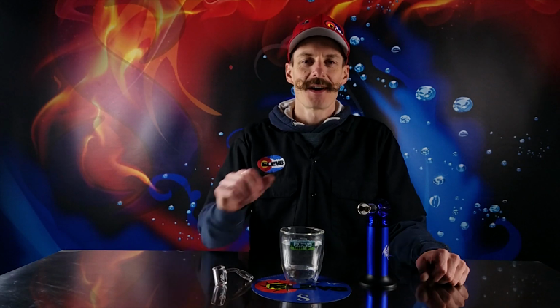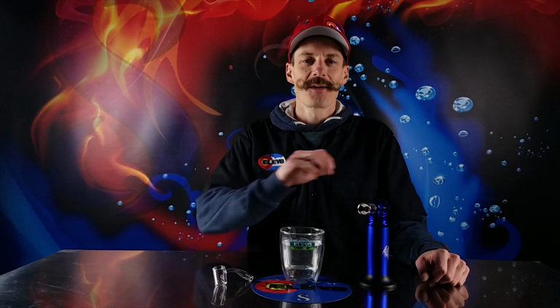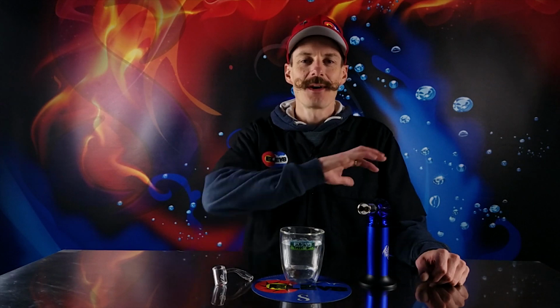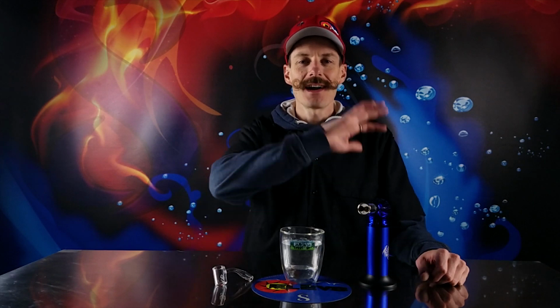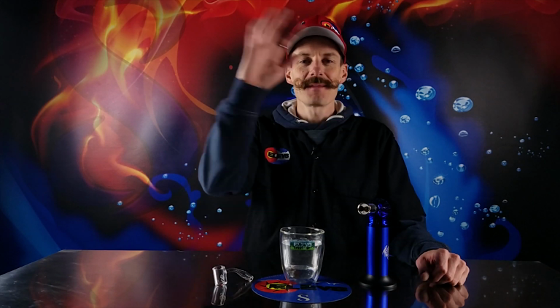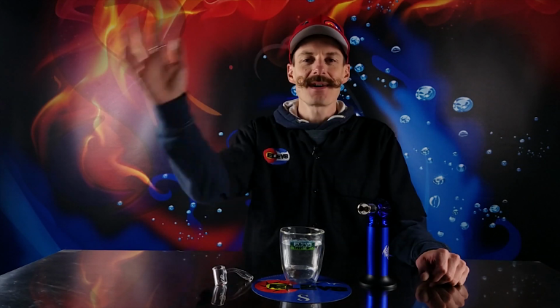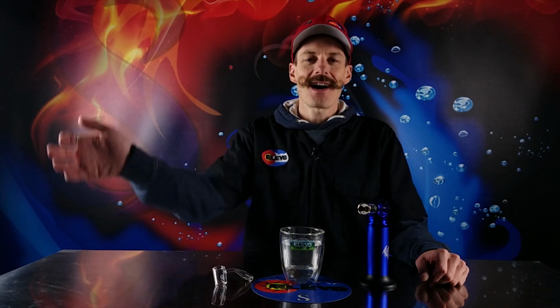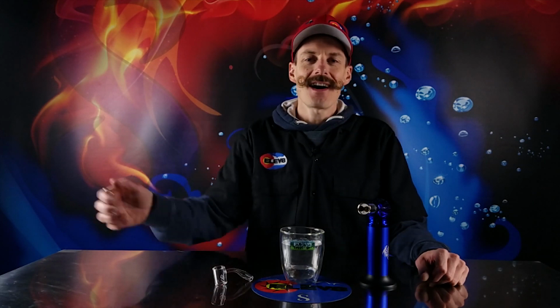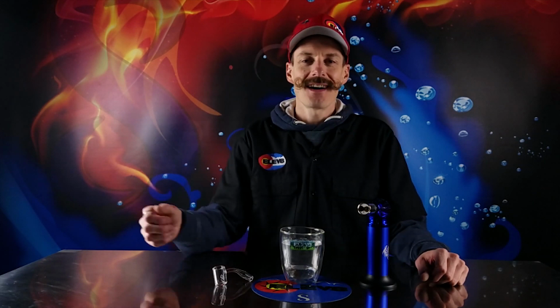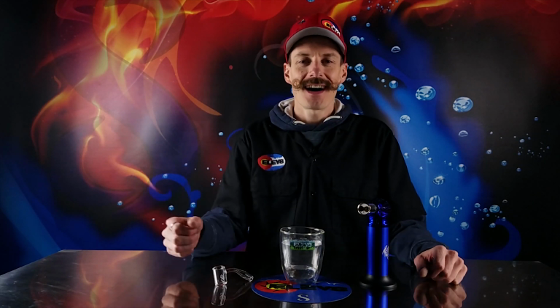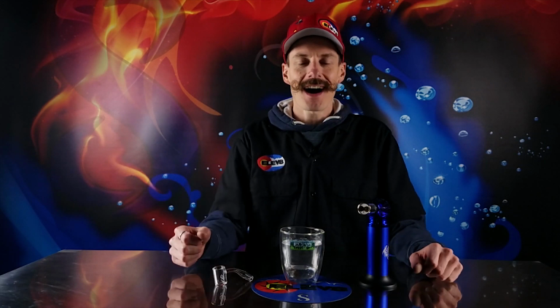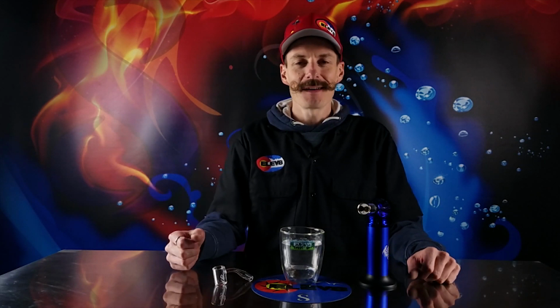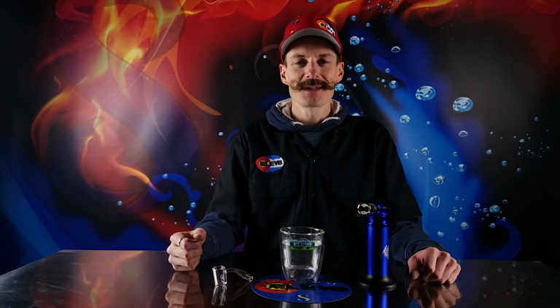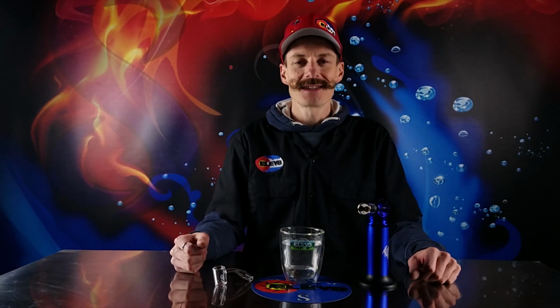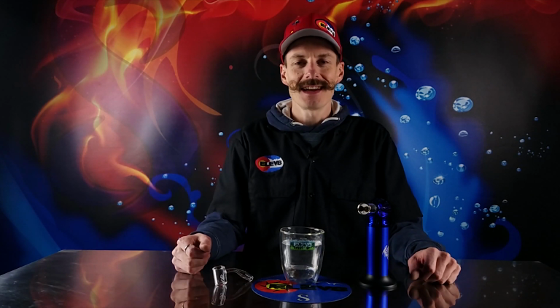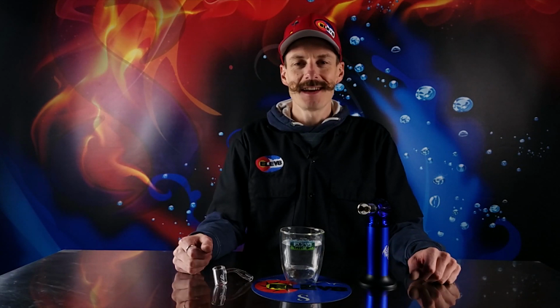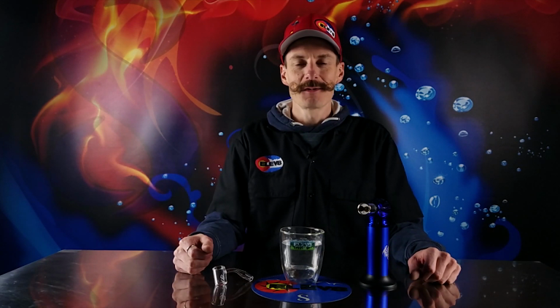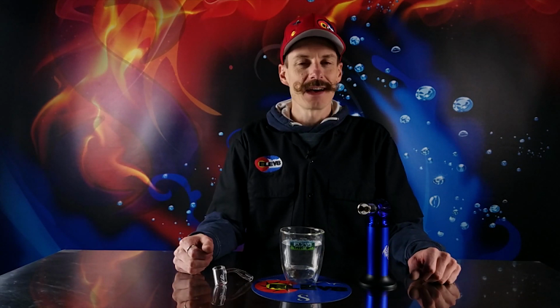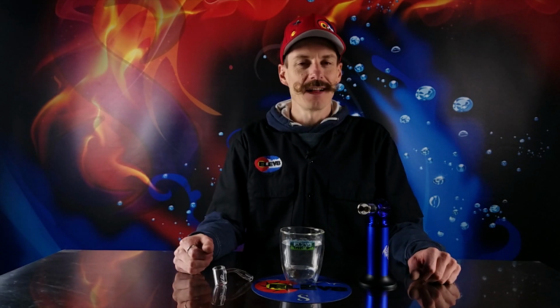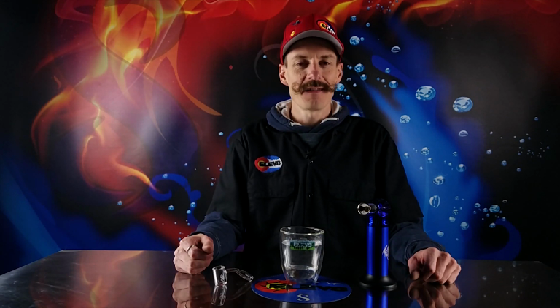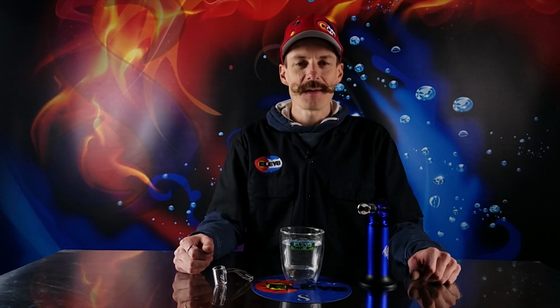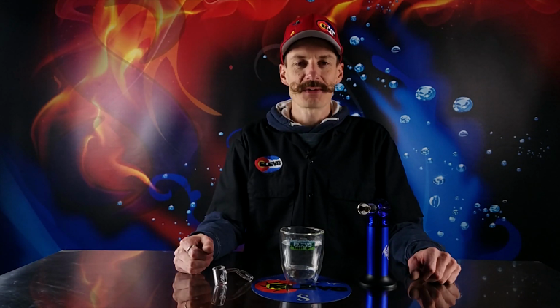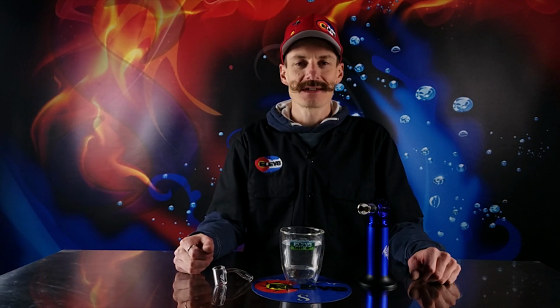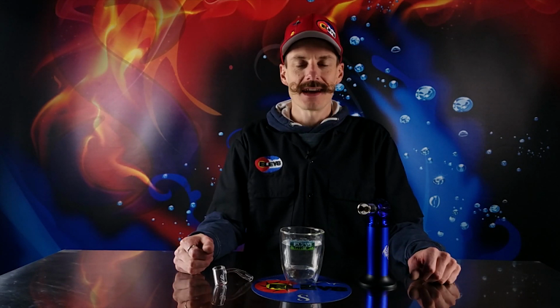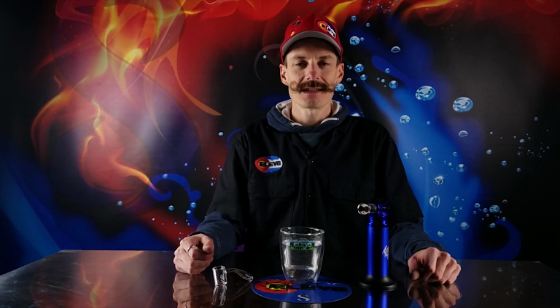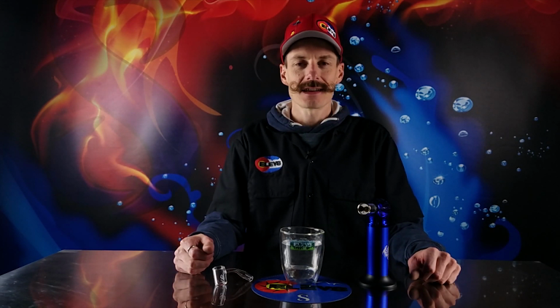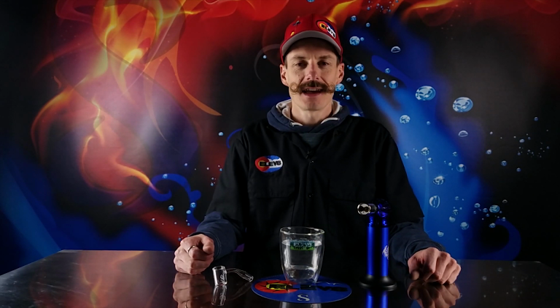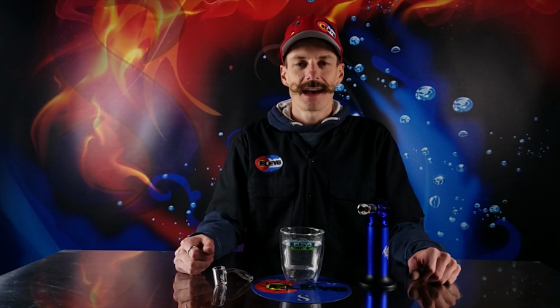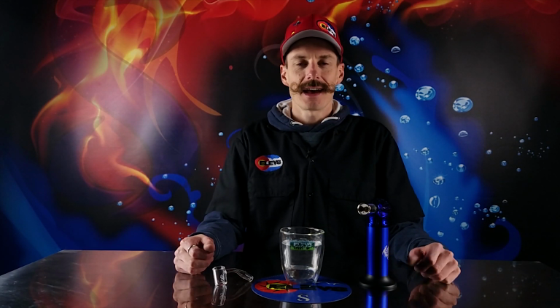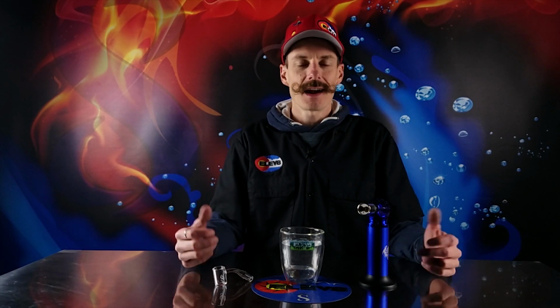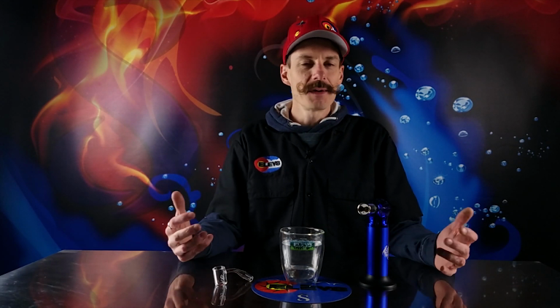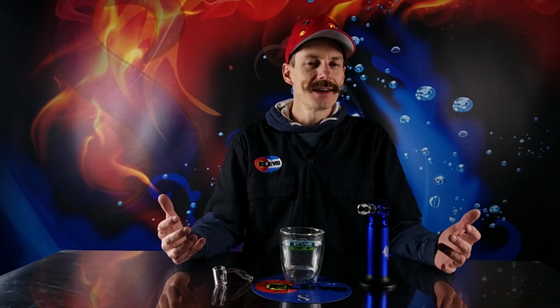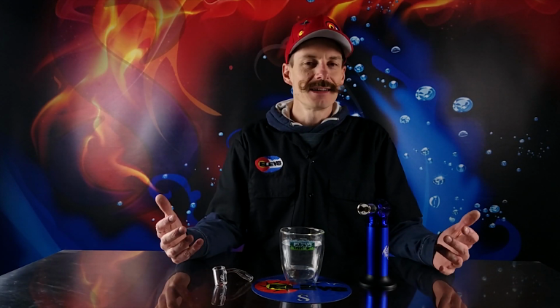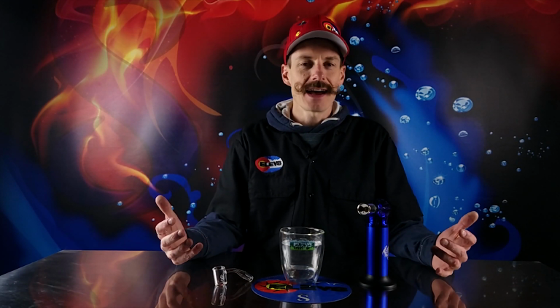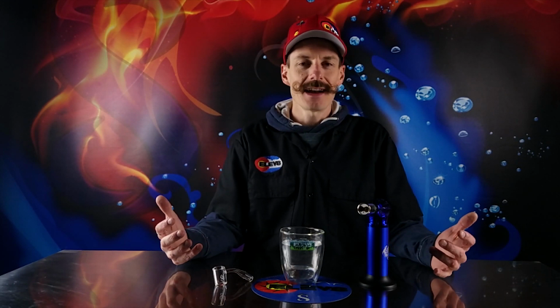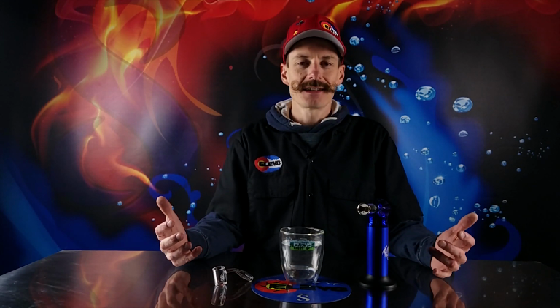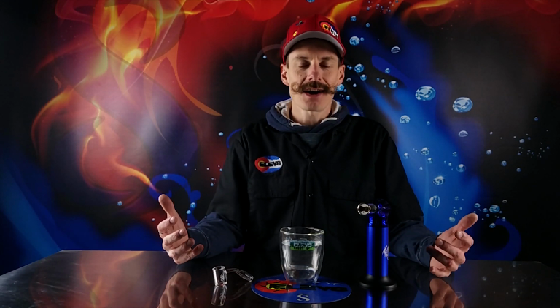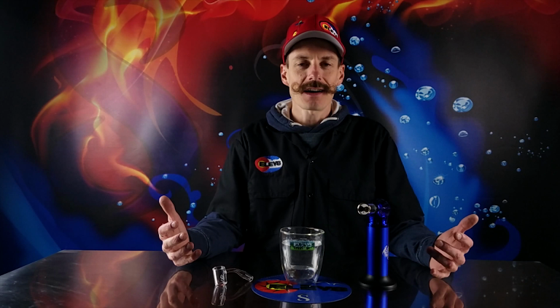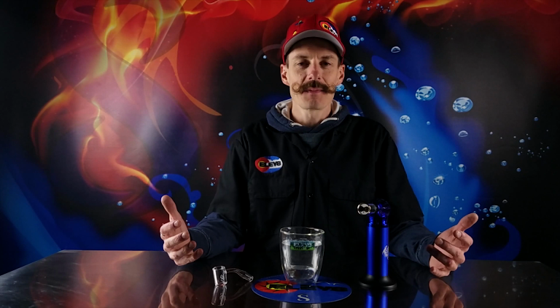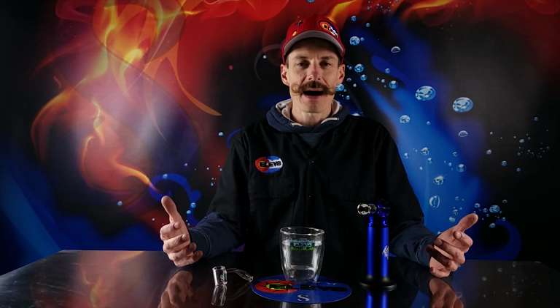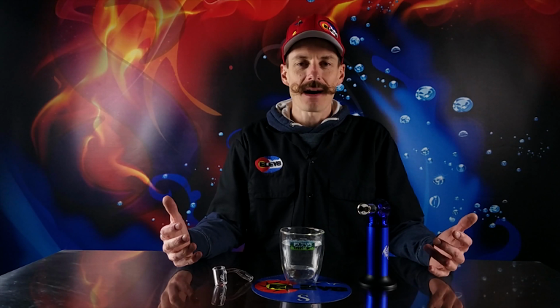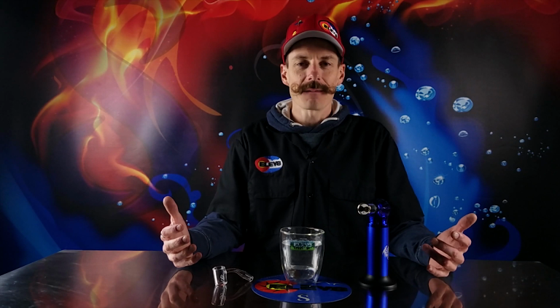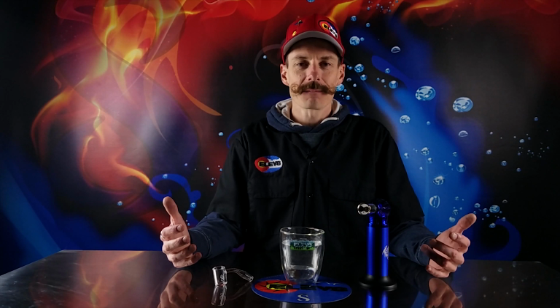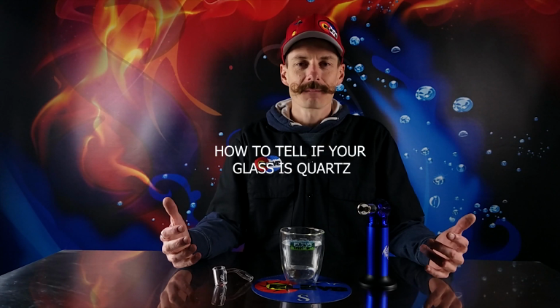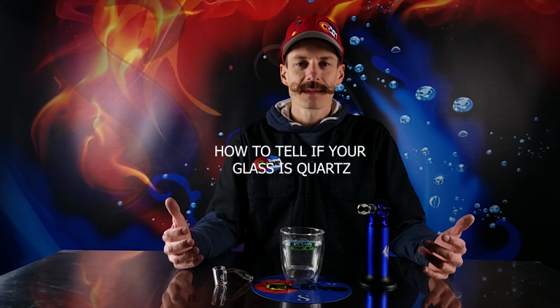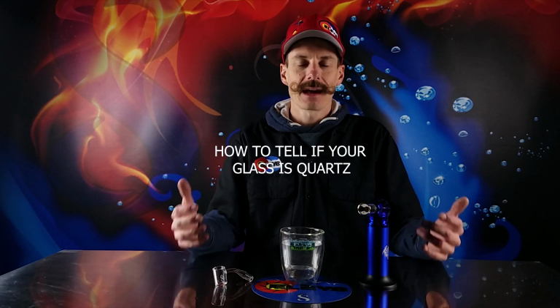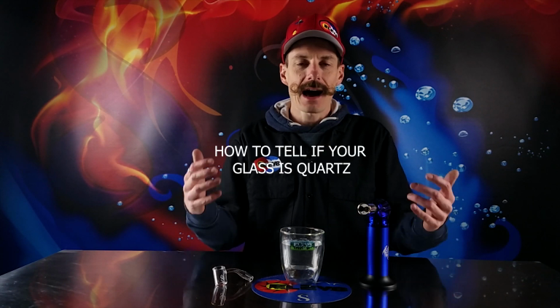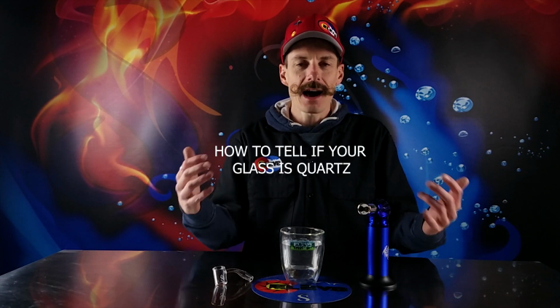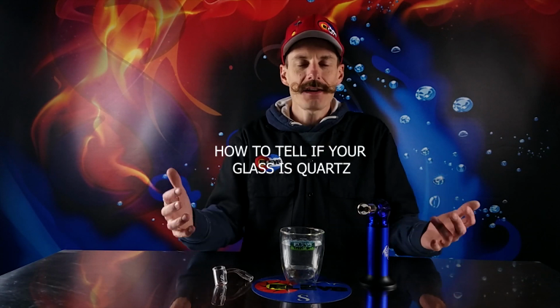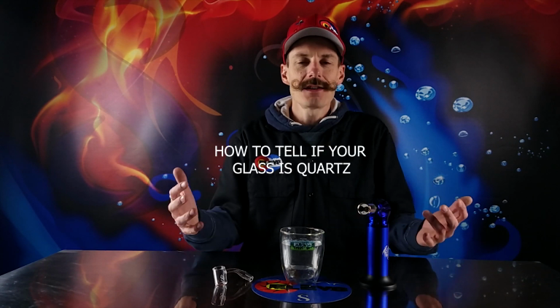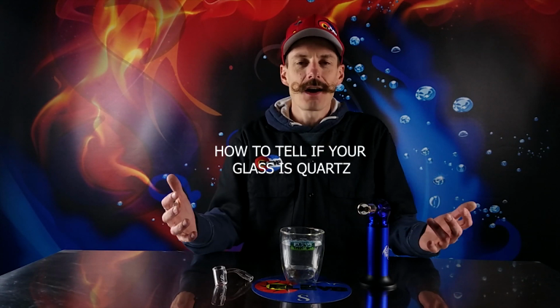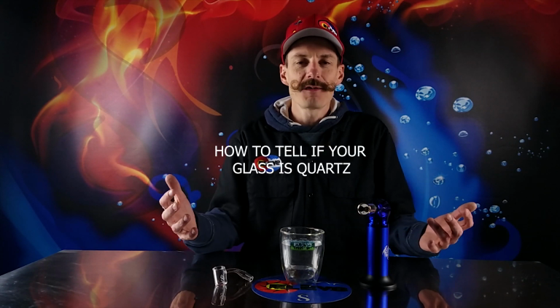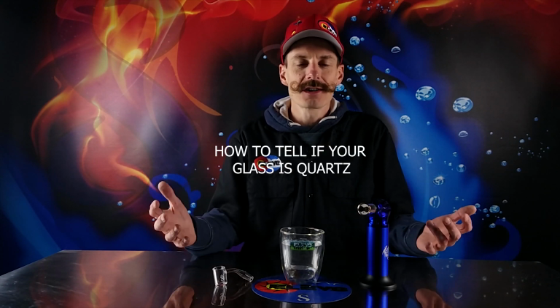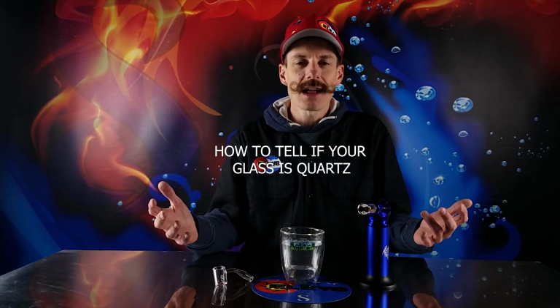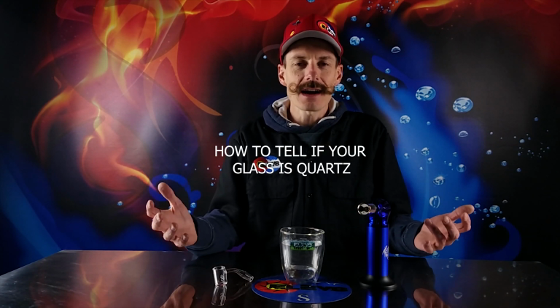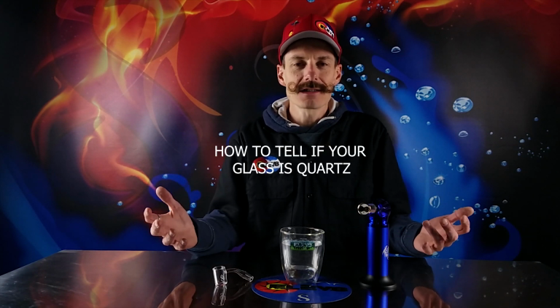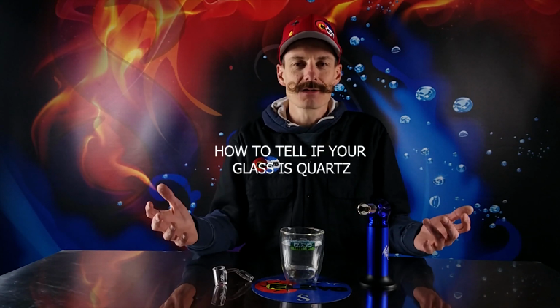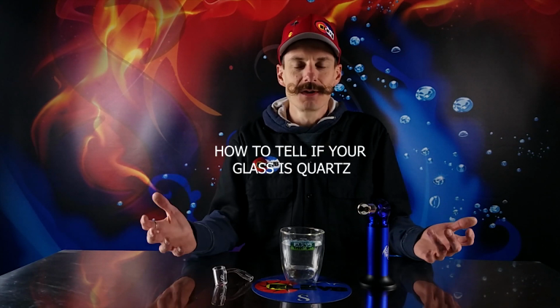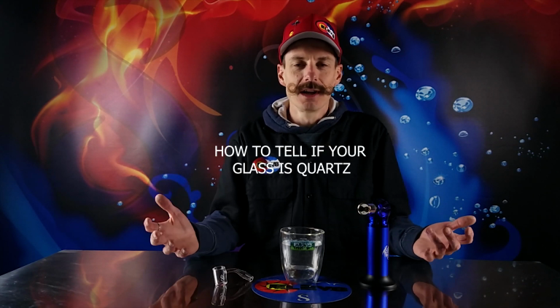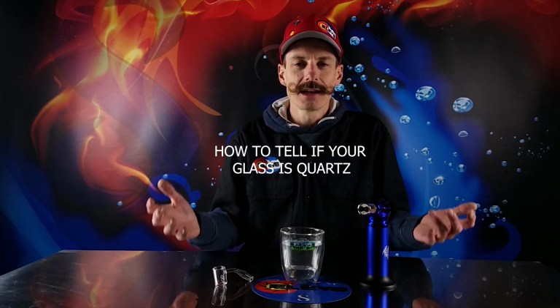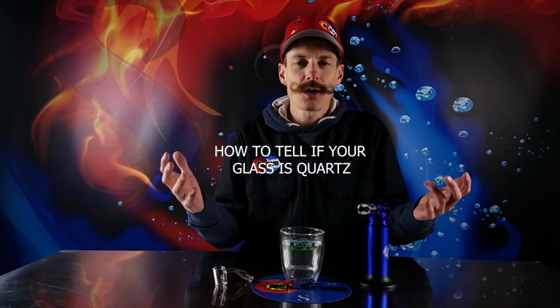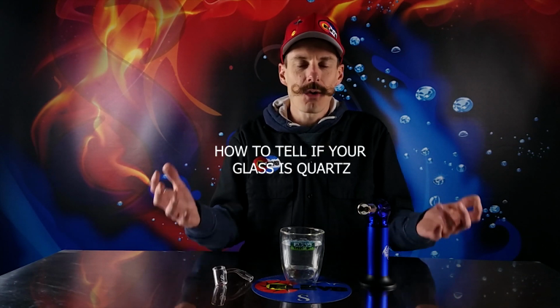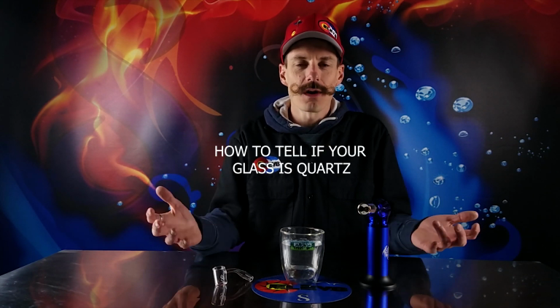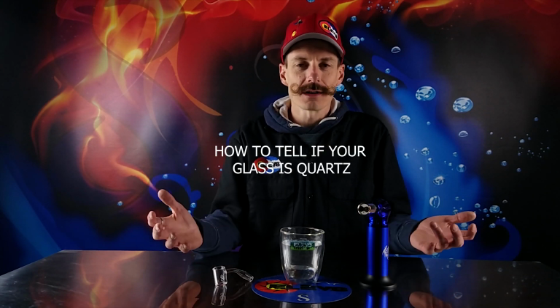What up y'all, I'm Steve with Elevate Presents, and I'm here today to talk about how do you know if your glass is really quartz.